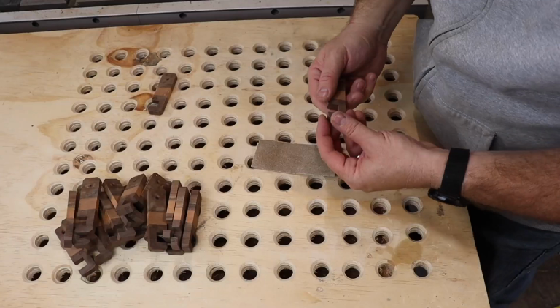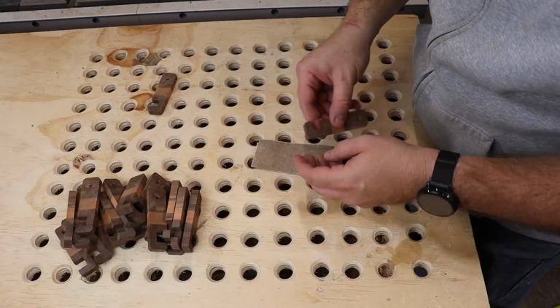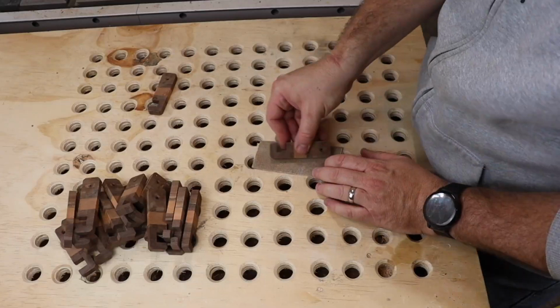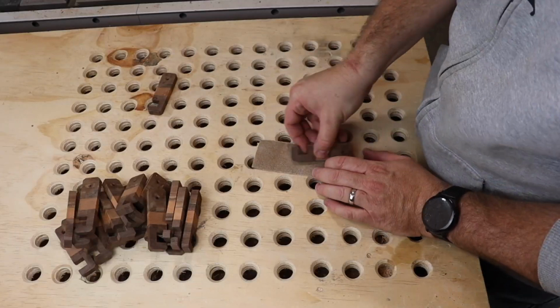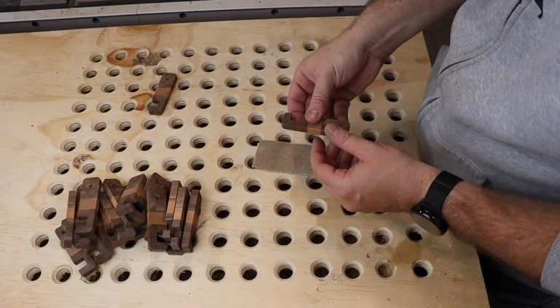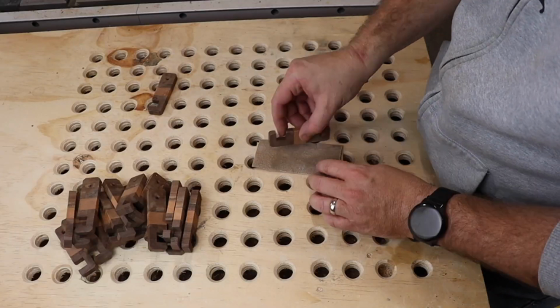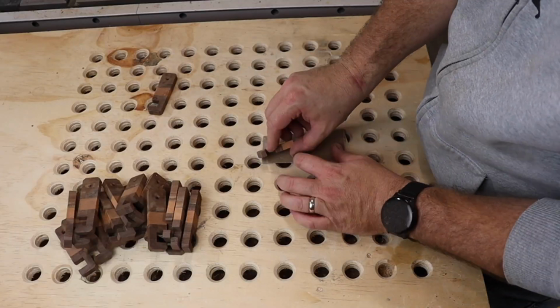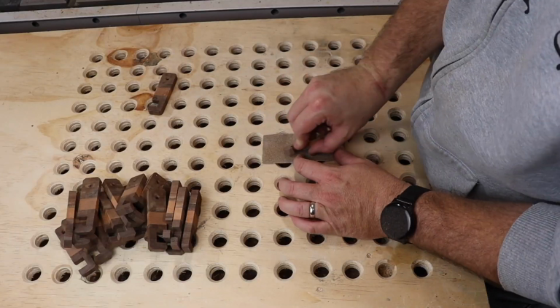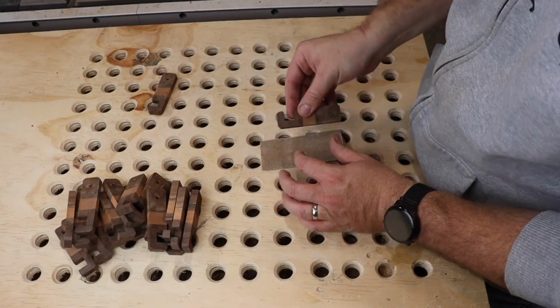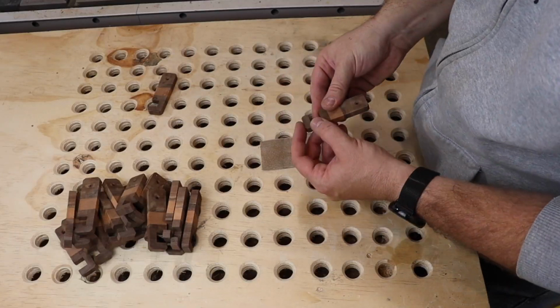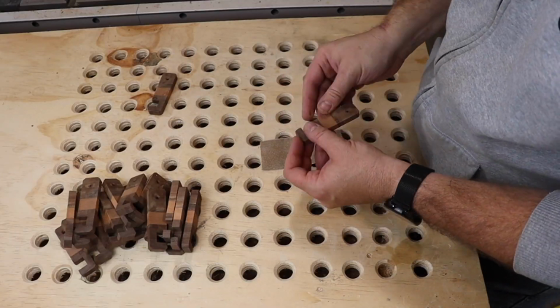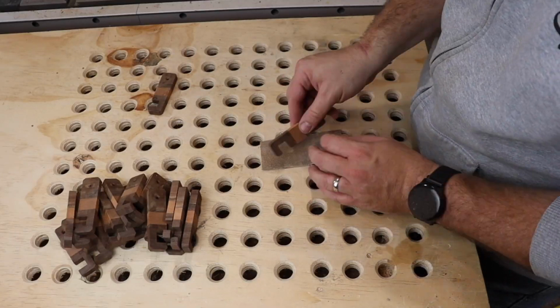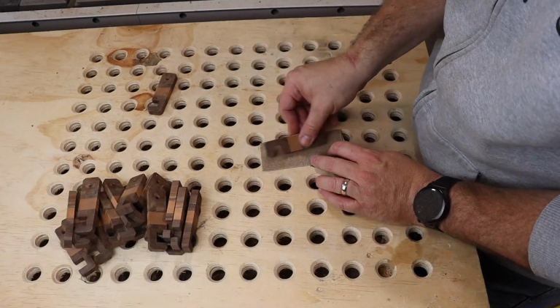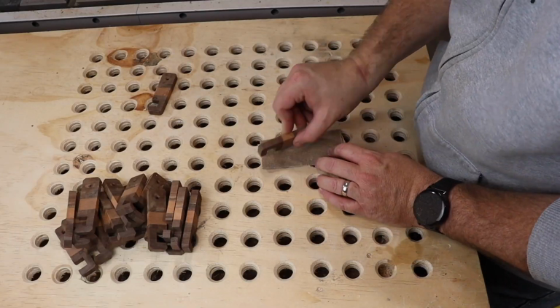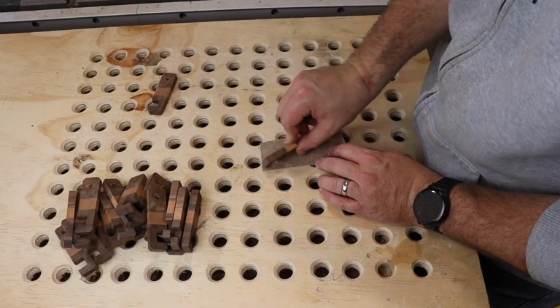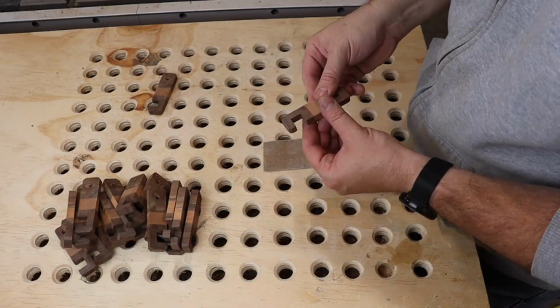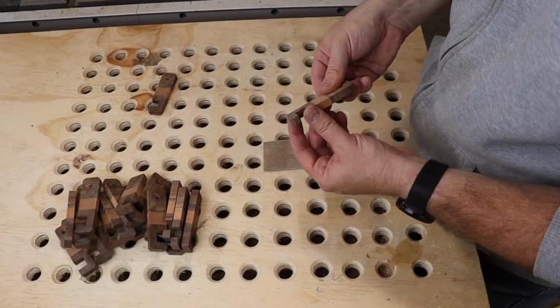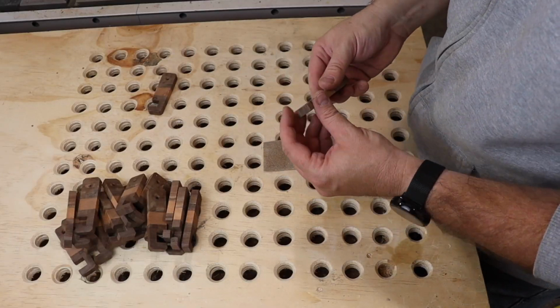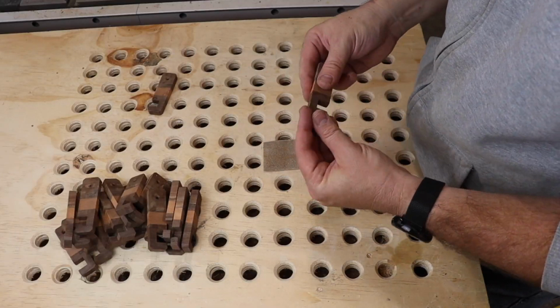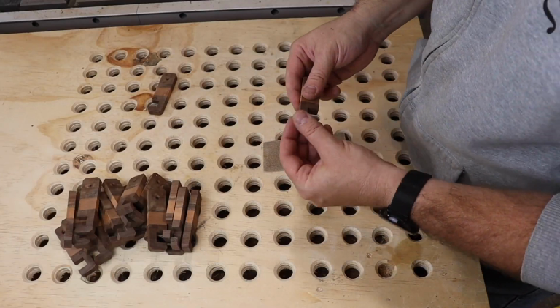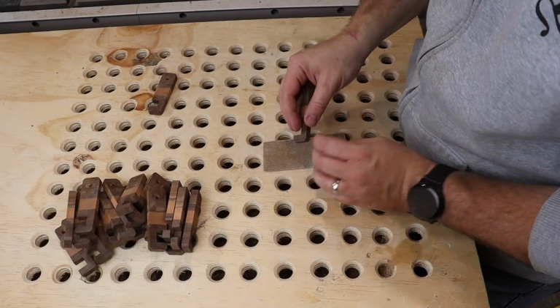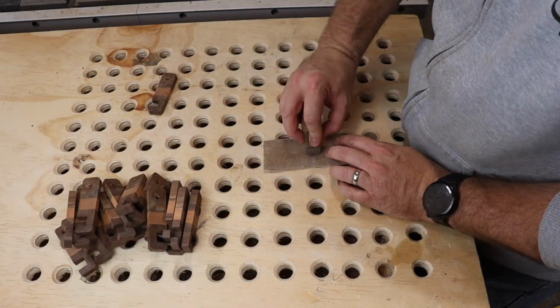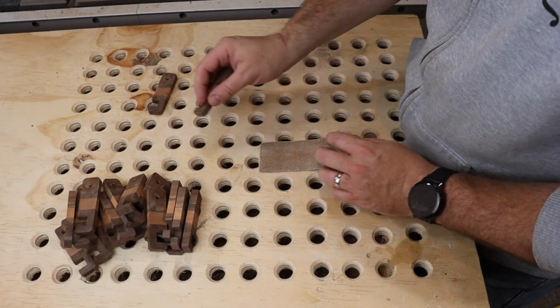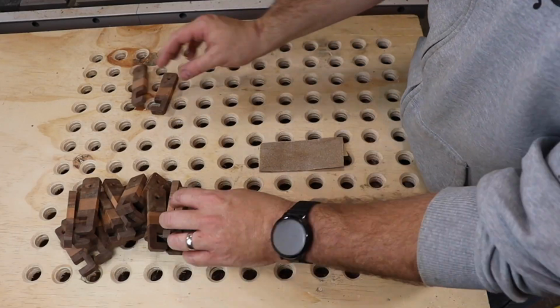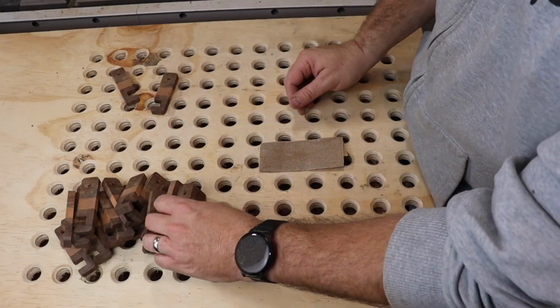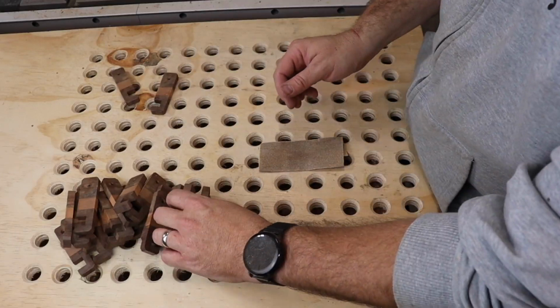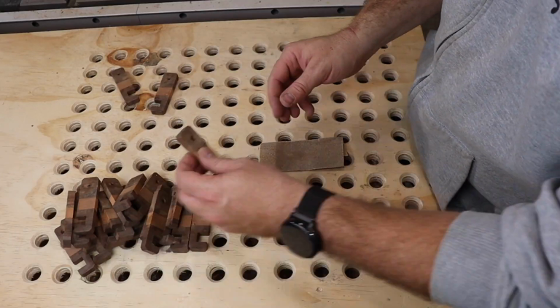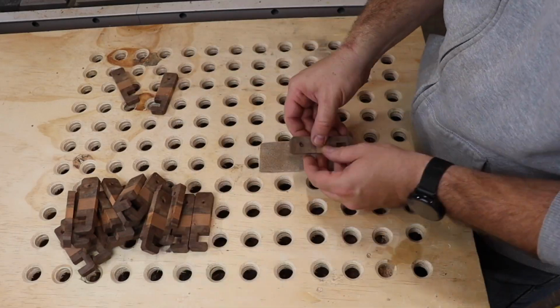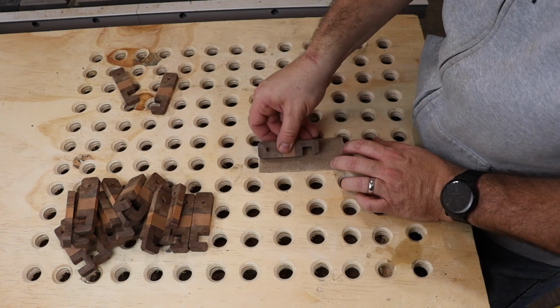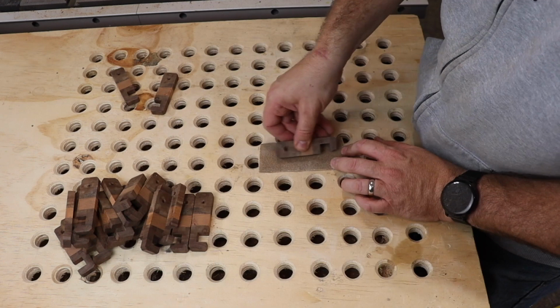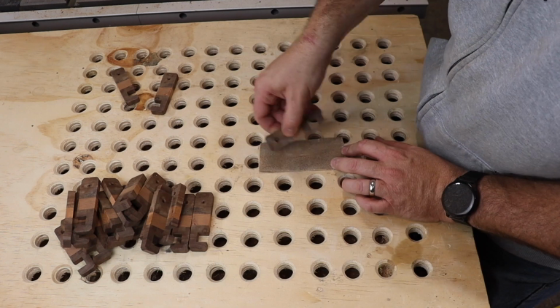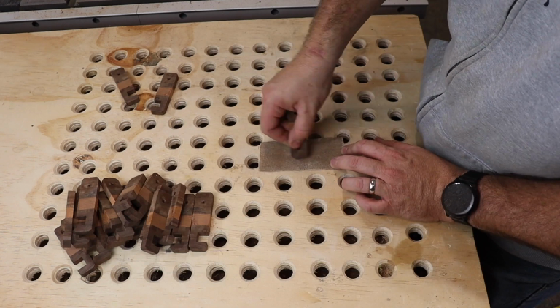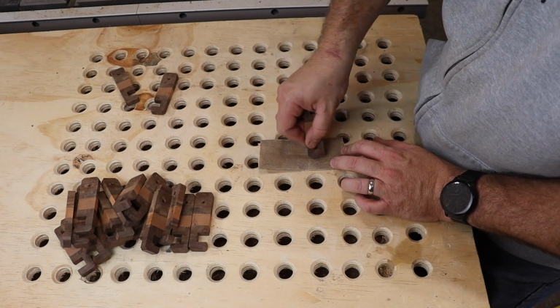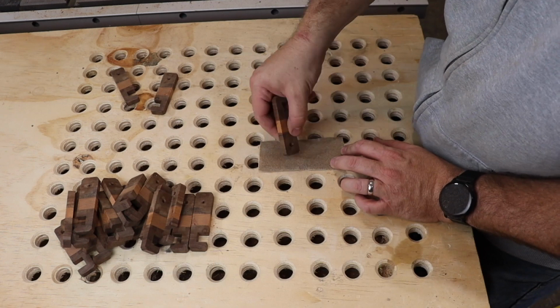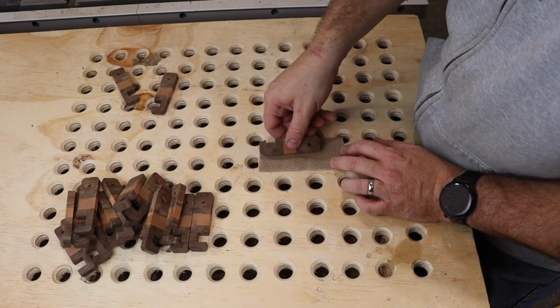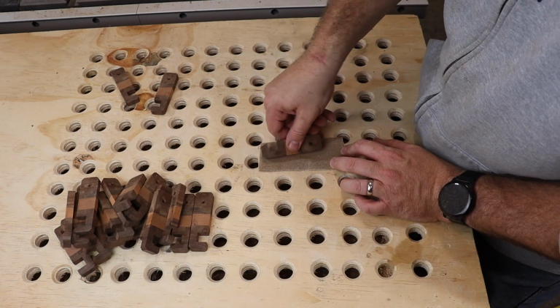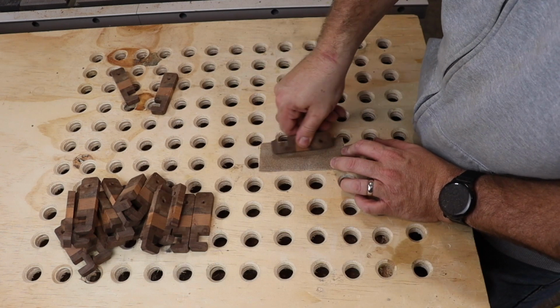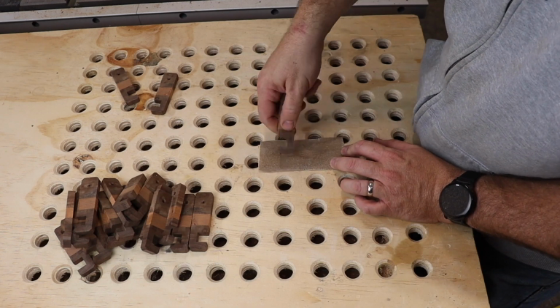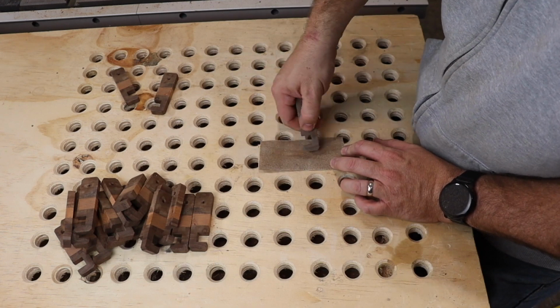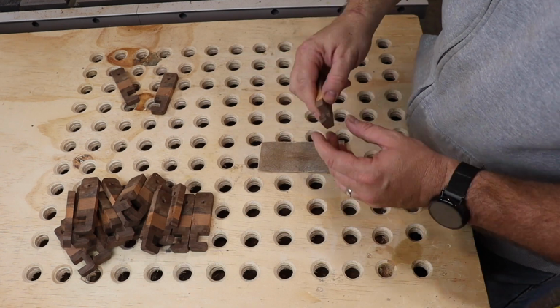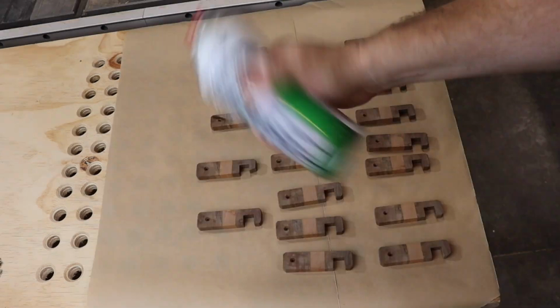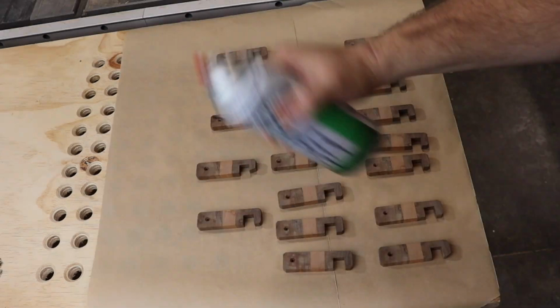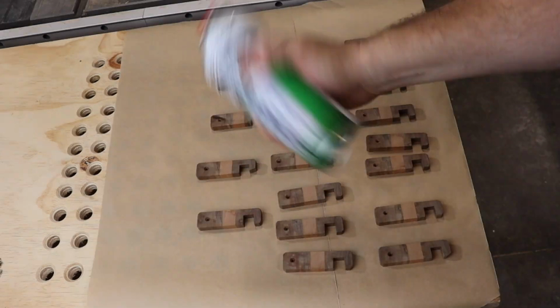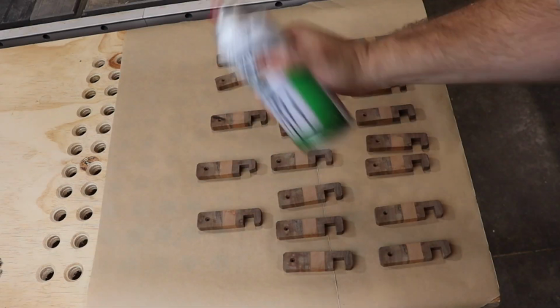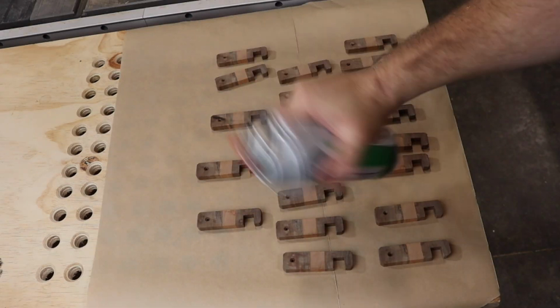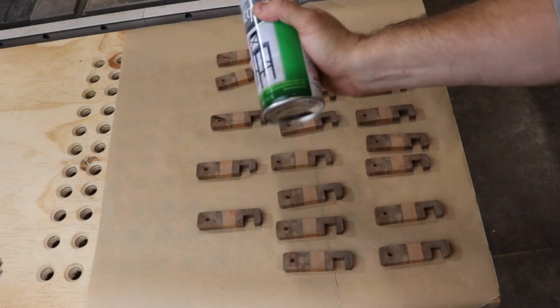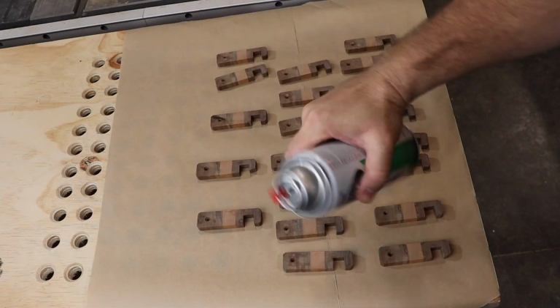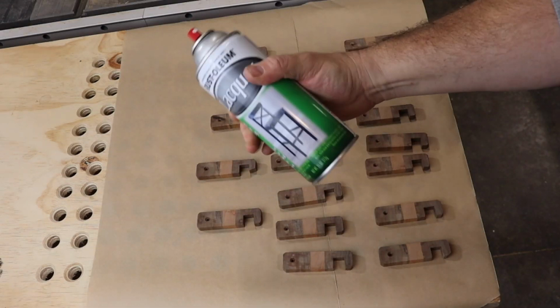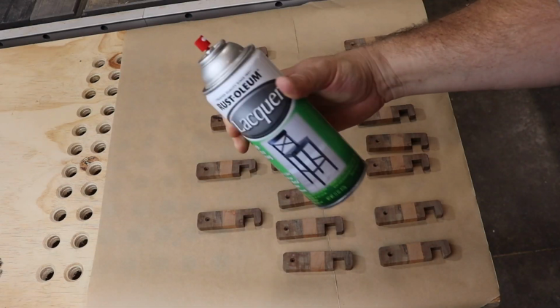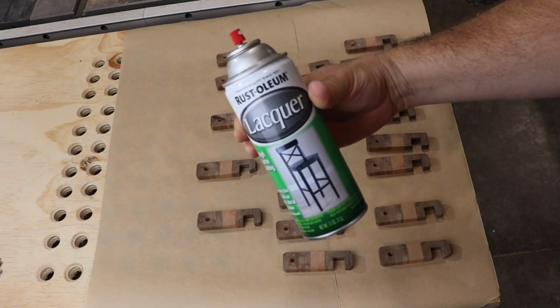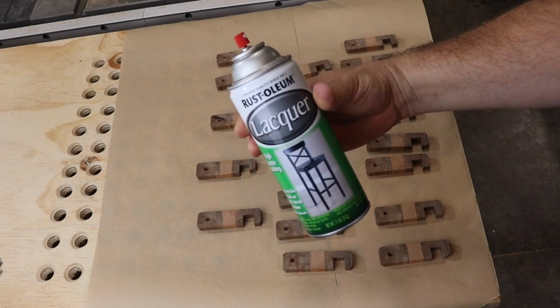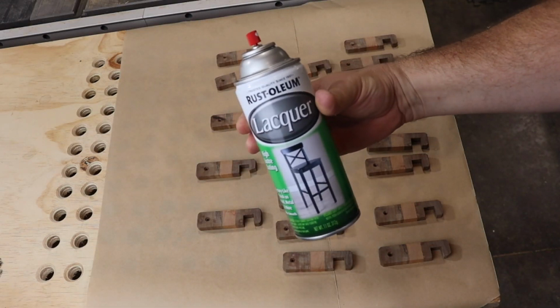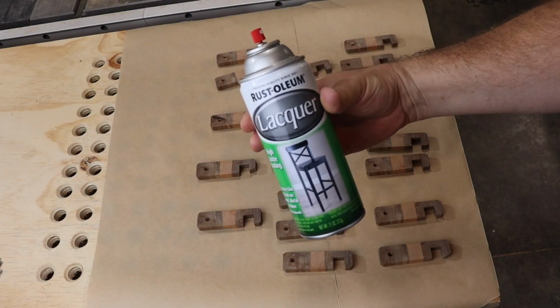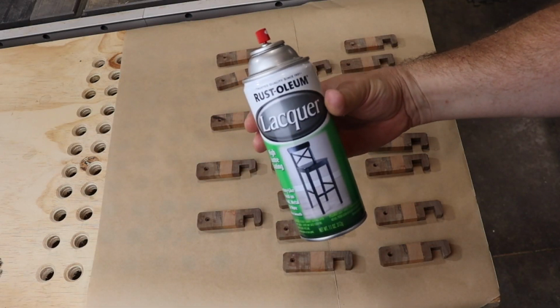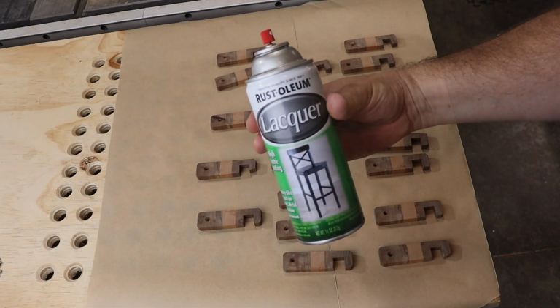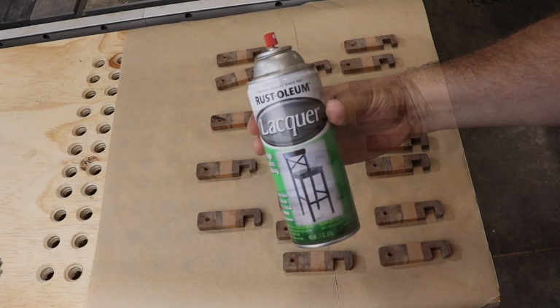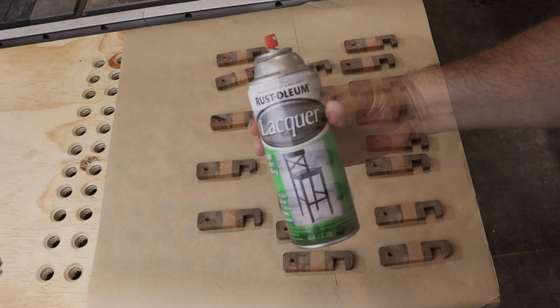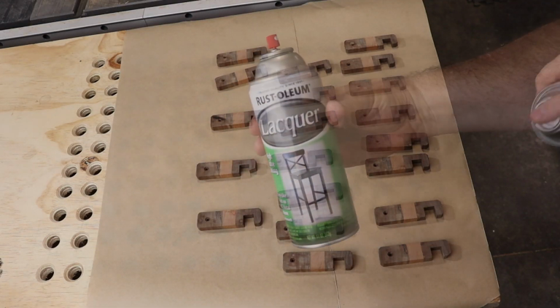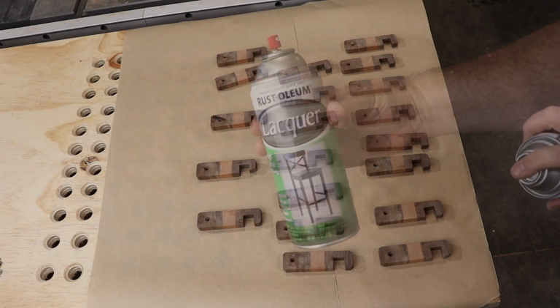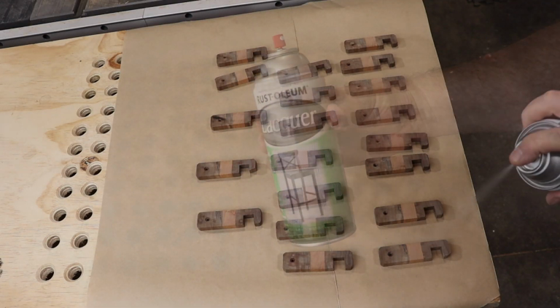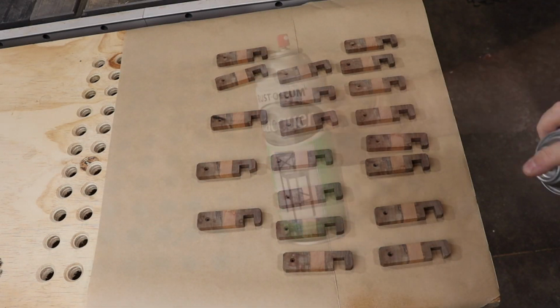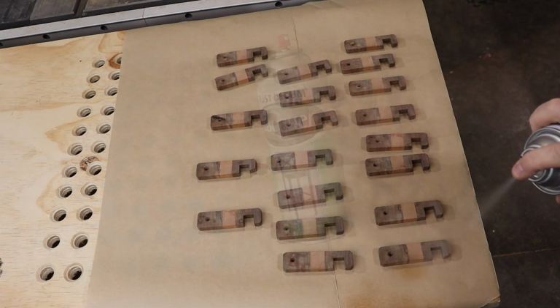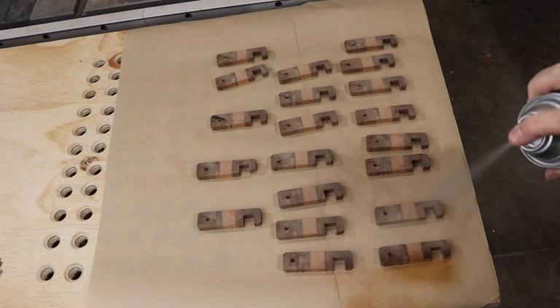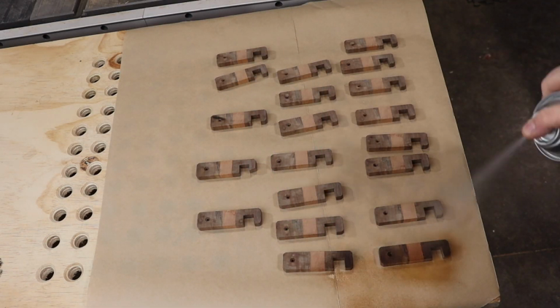Next, I used a little 120-grit sandpaper to soften up the sharp edges. For the finish, I sprayed on a few coats of lacquer.